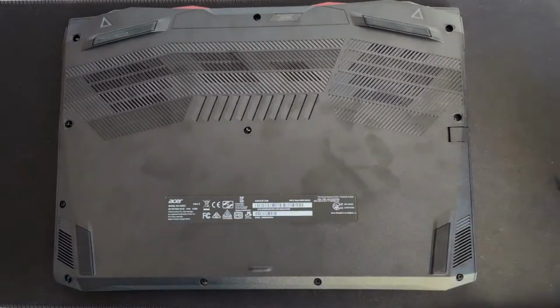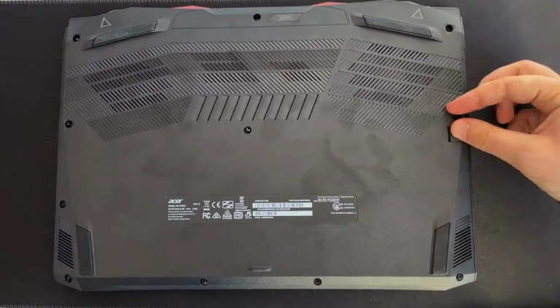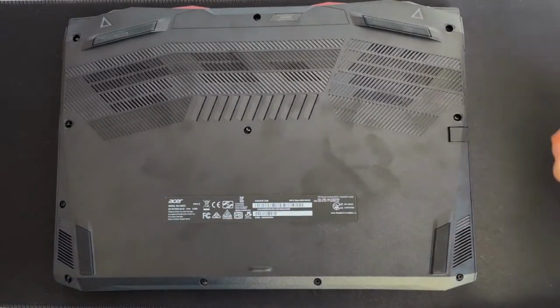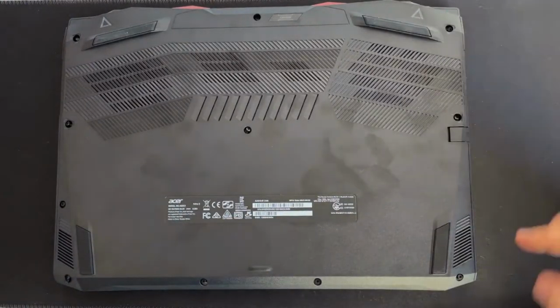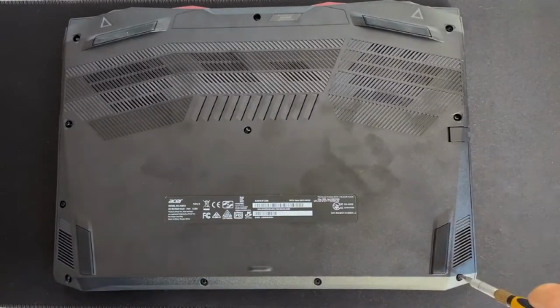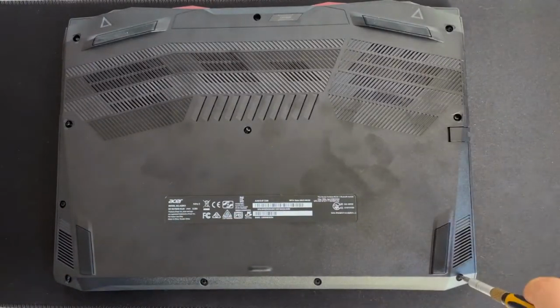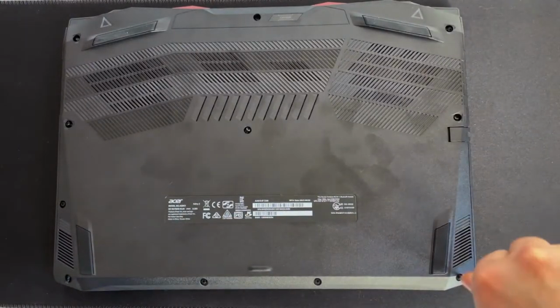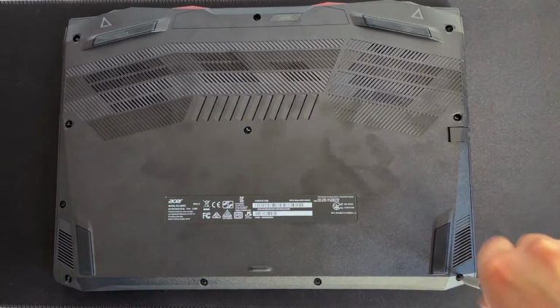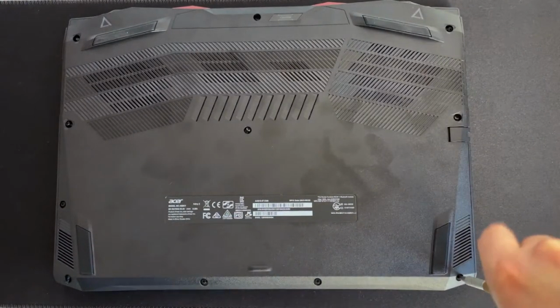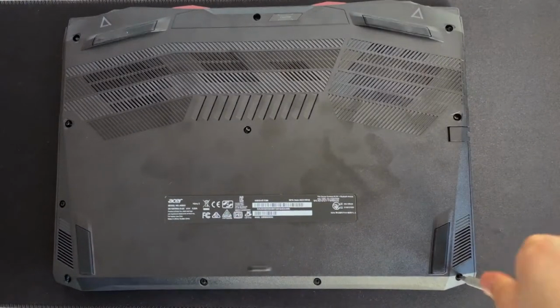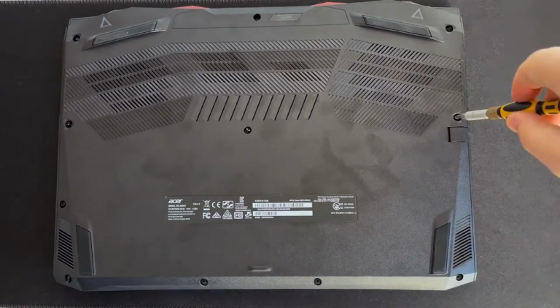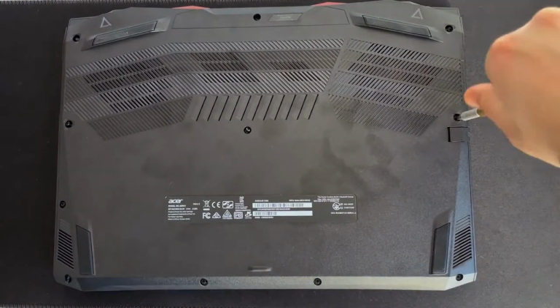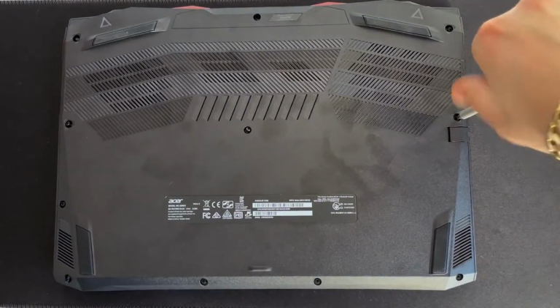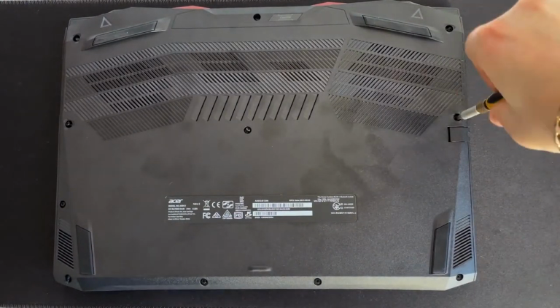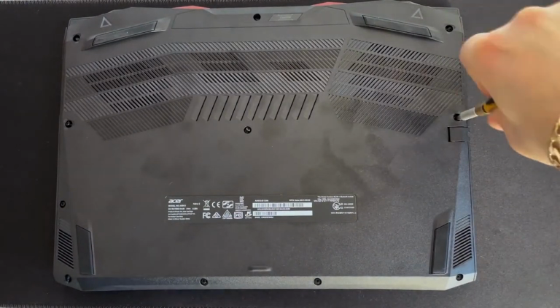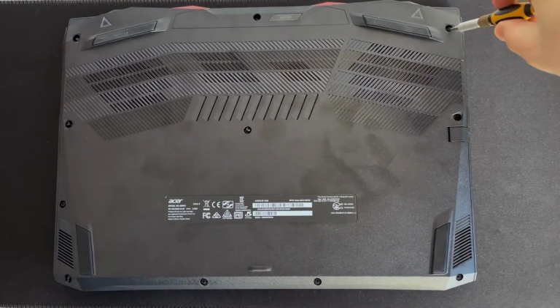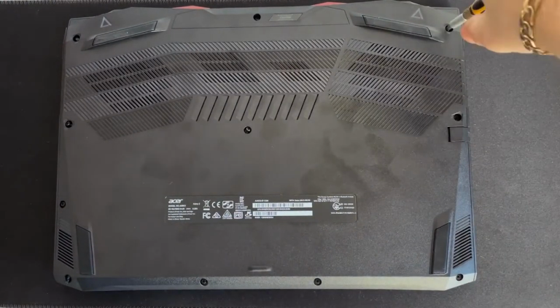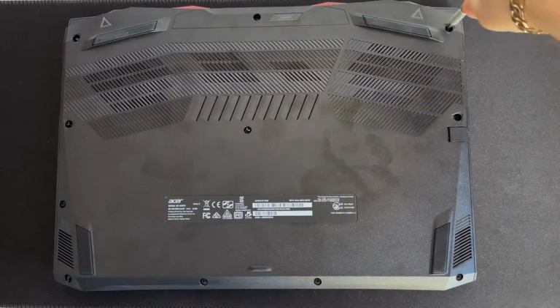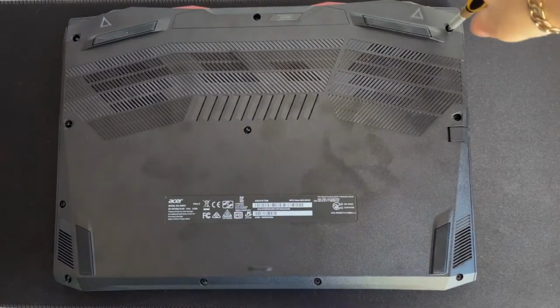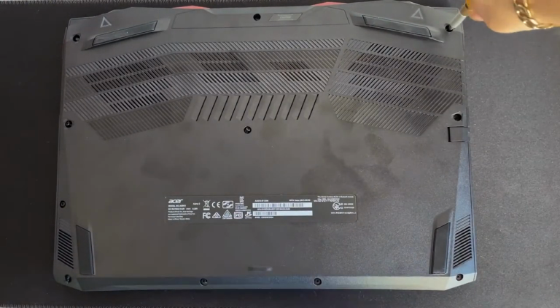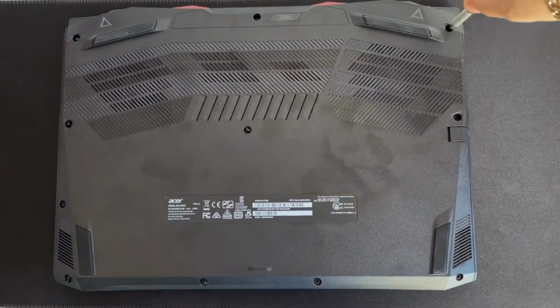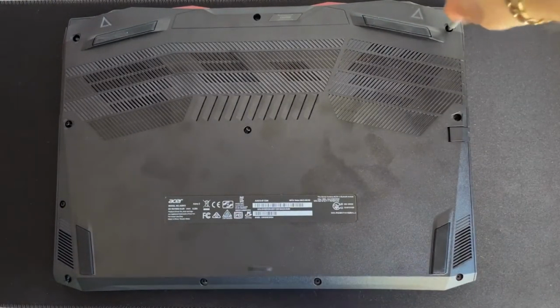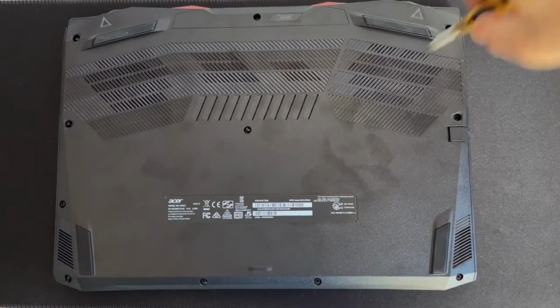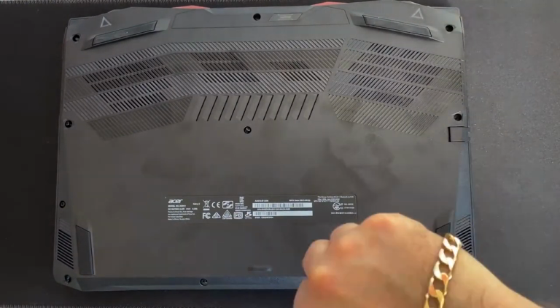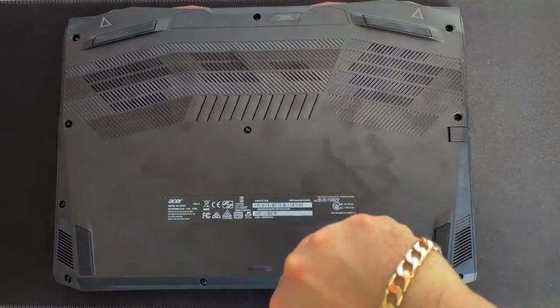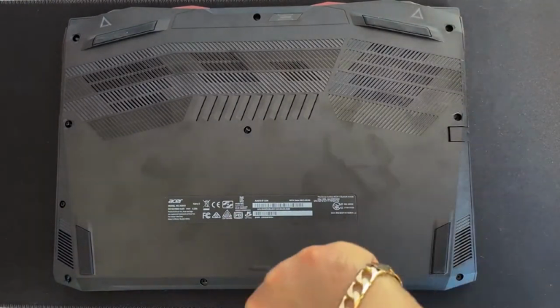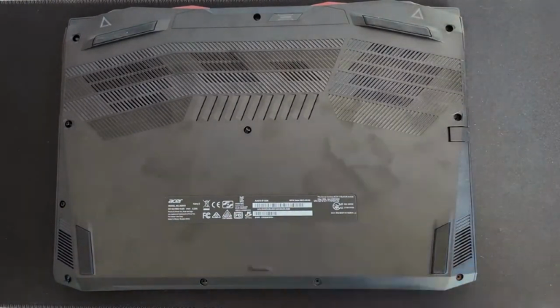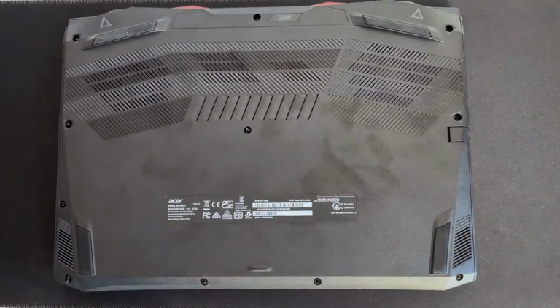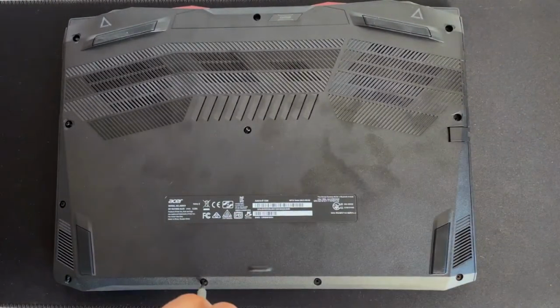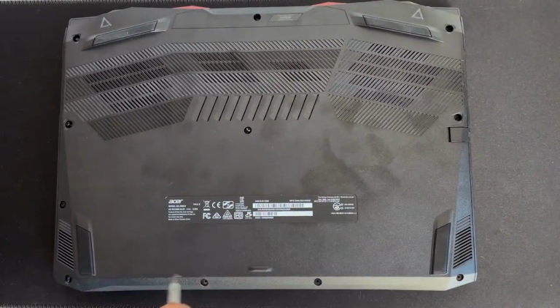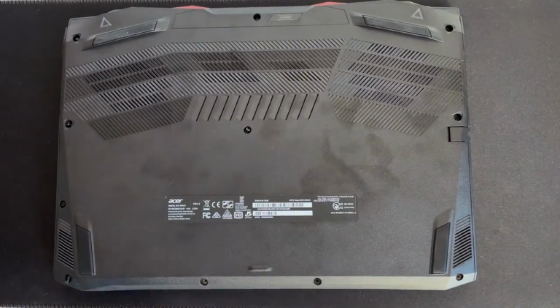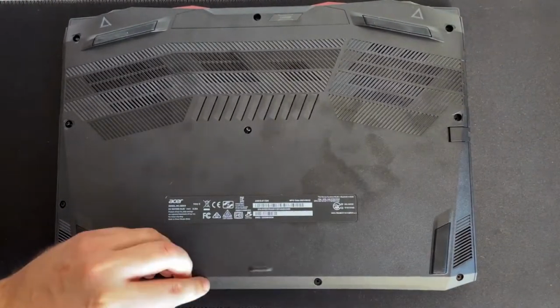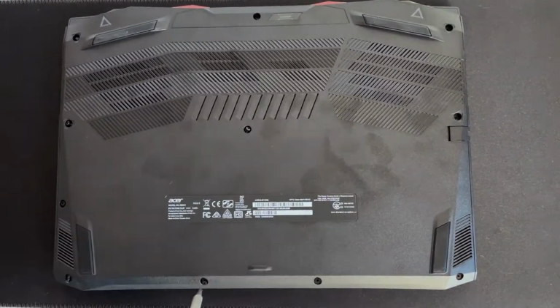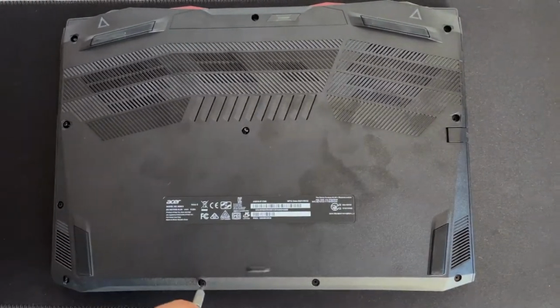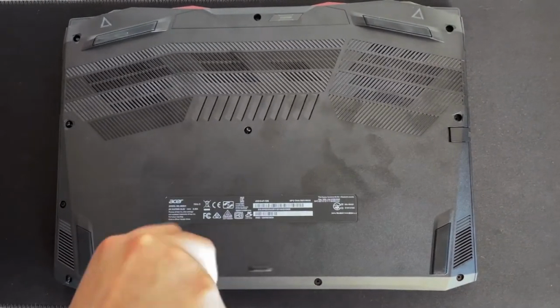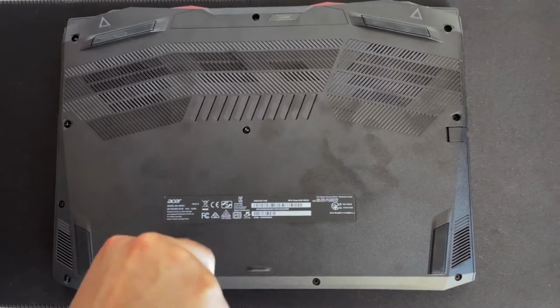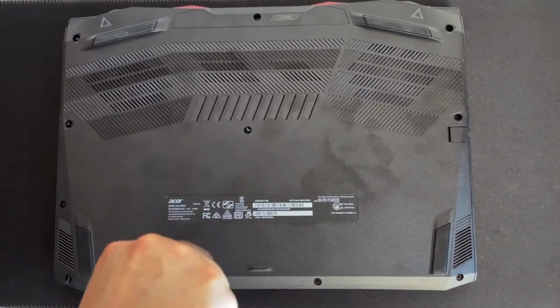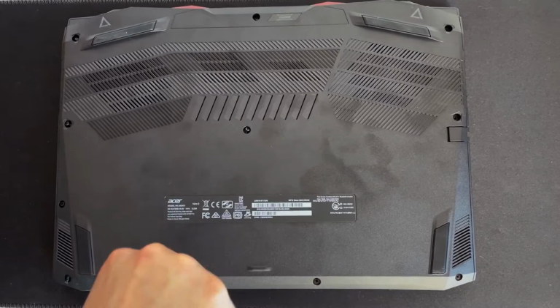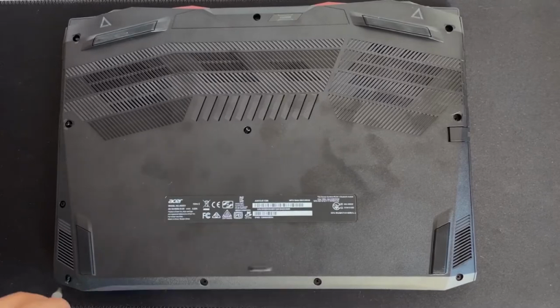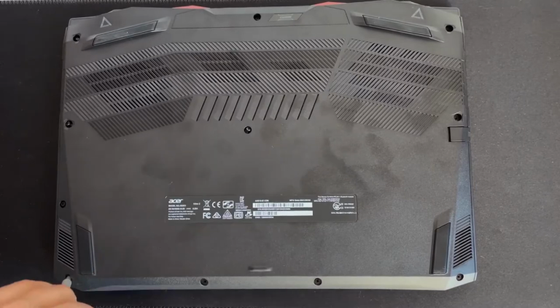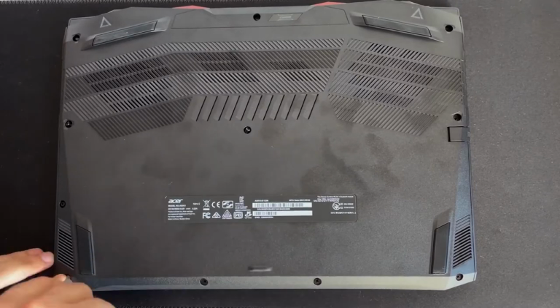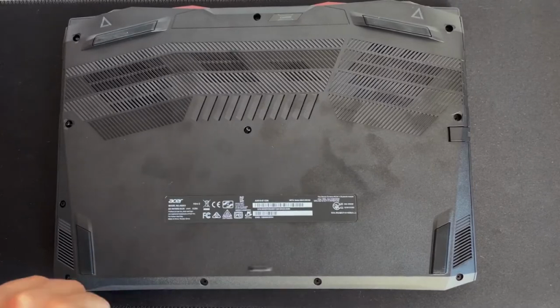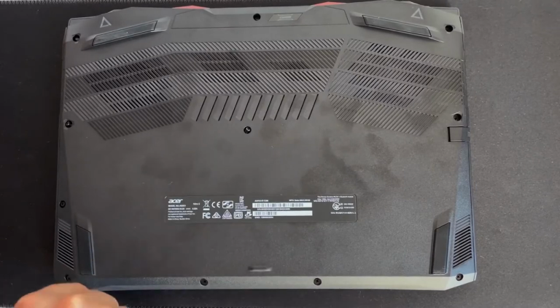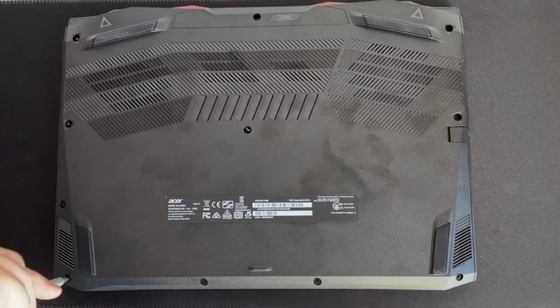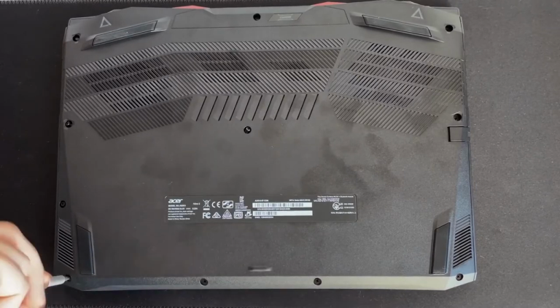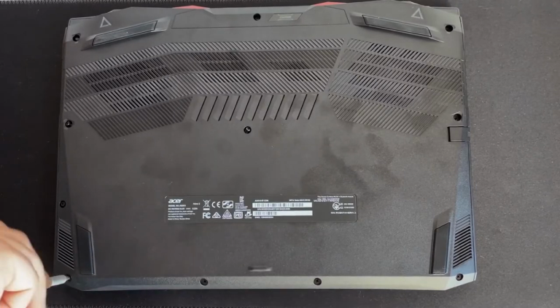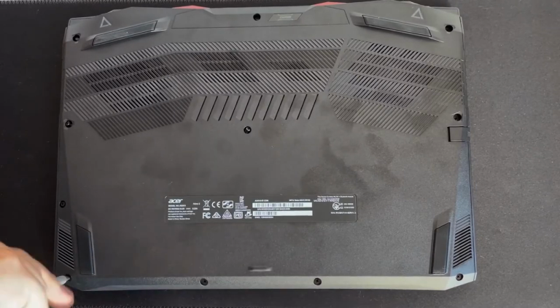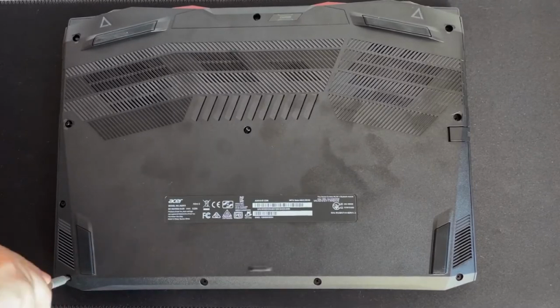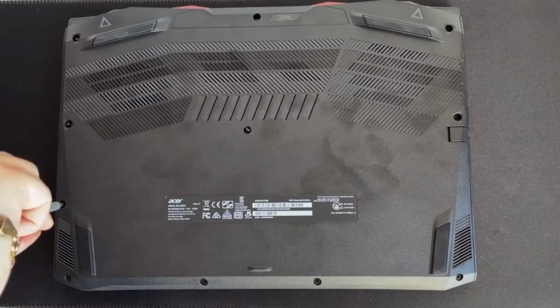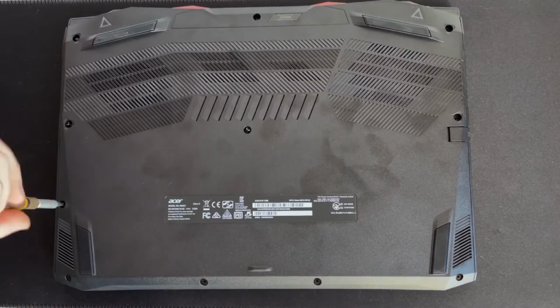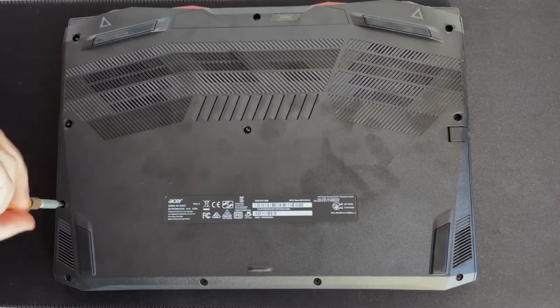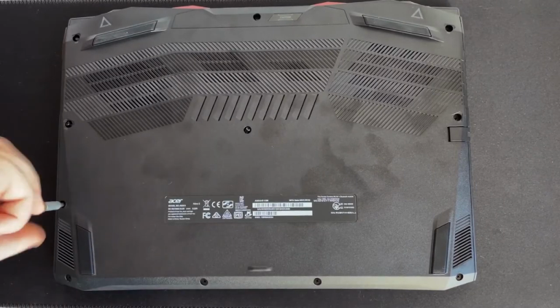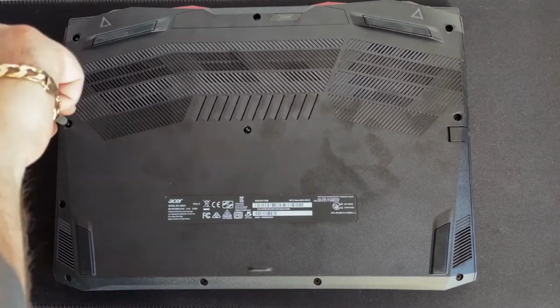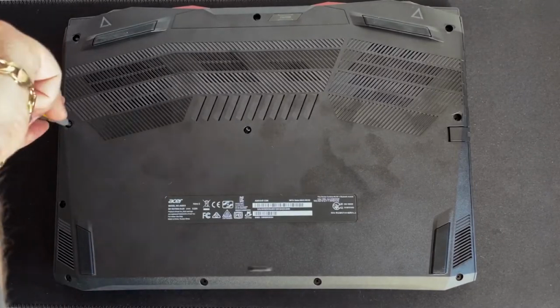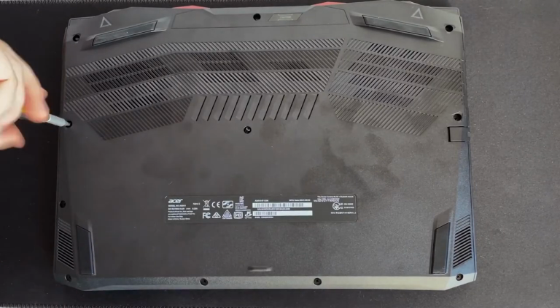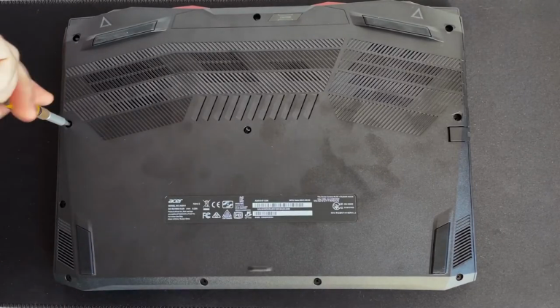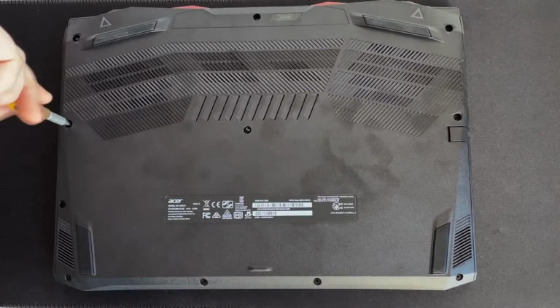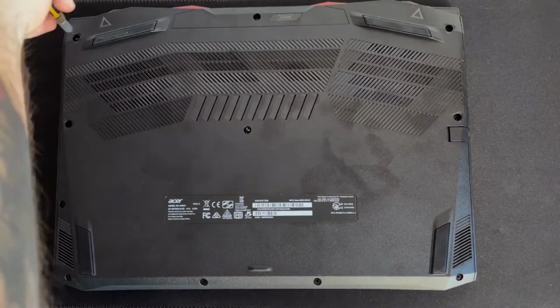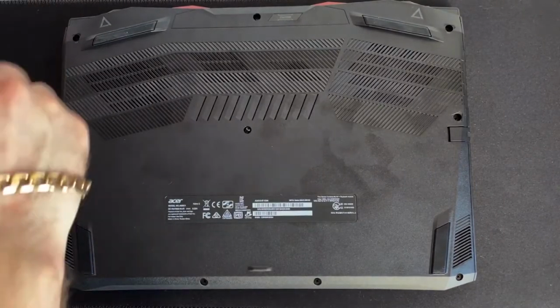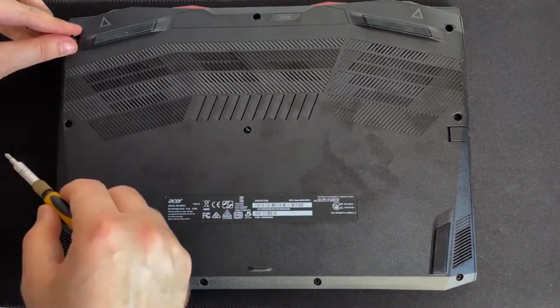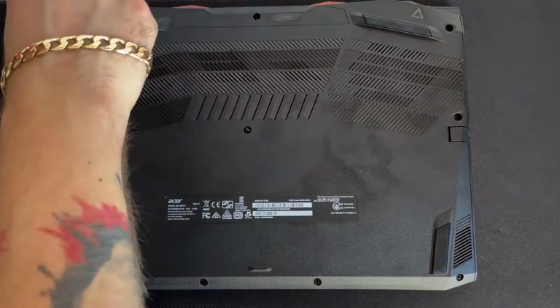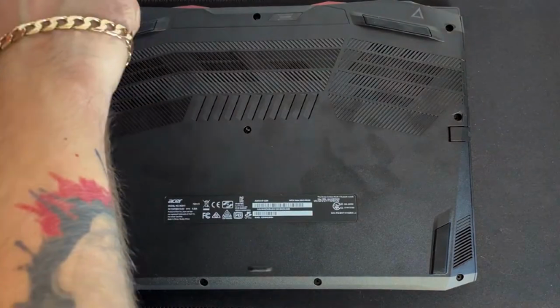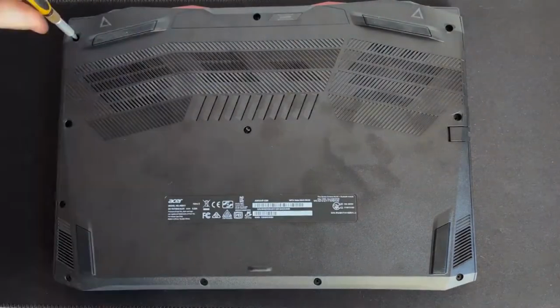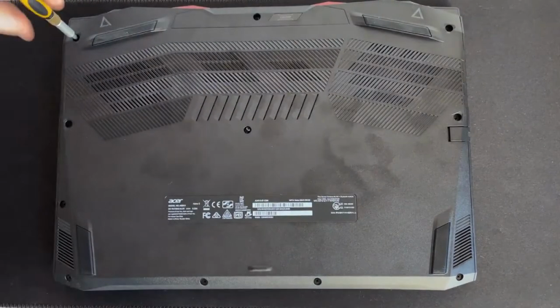Chuck the screws back in as if nothing ever happened. Screw screw screw, screw screw screw. Winner winner chicken dinner.